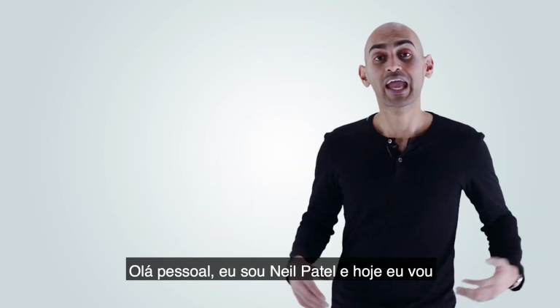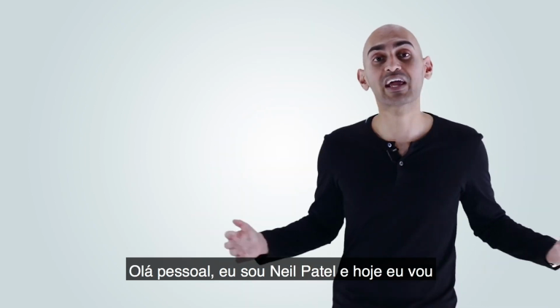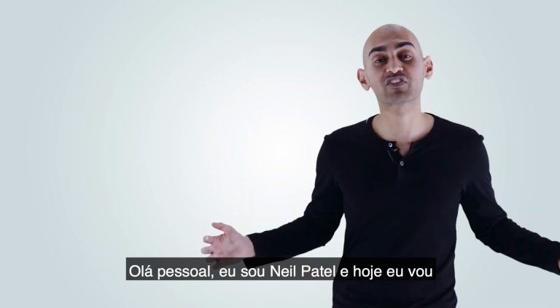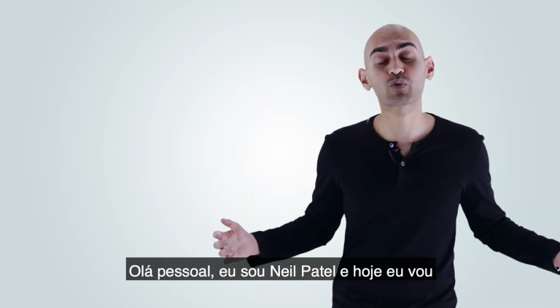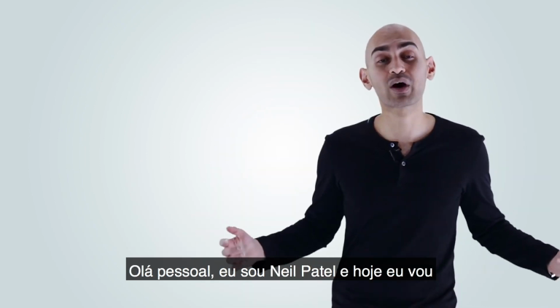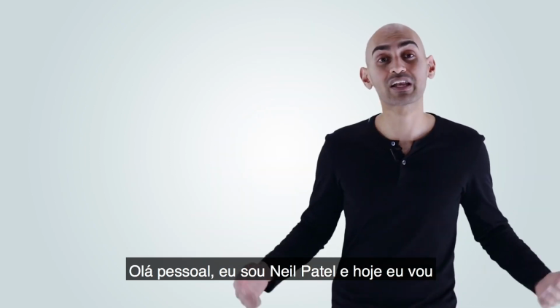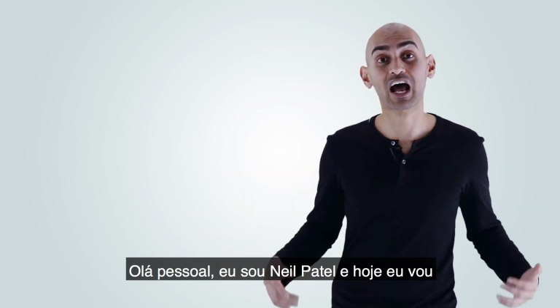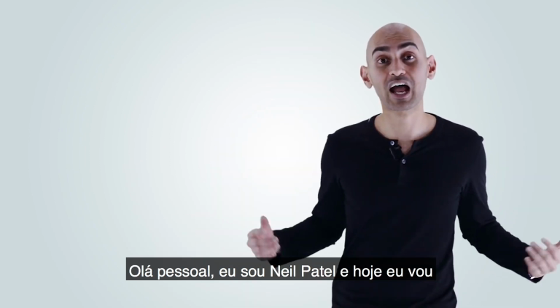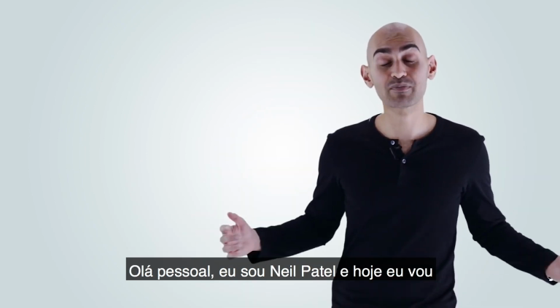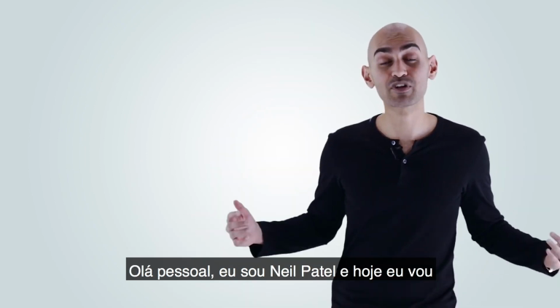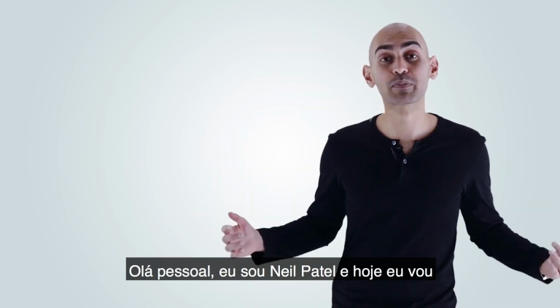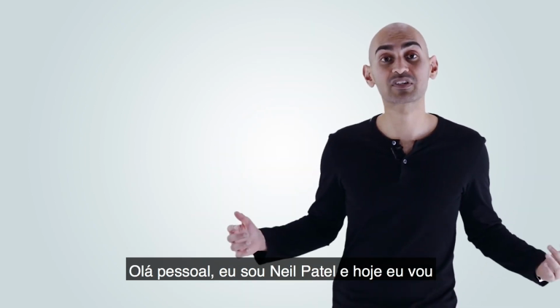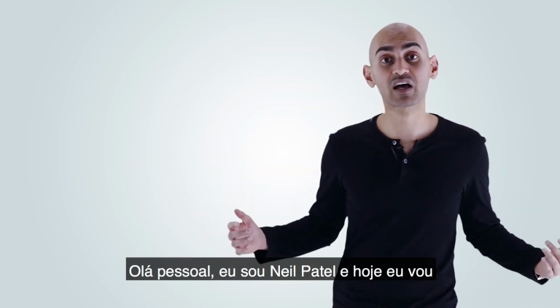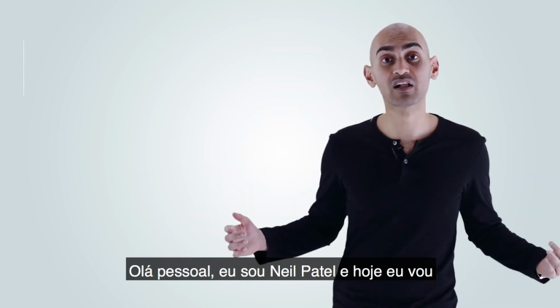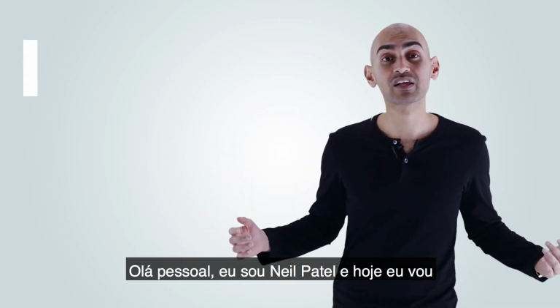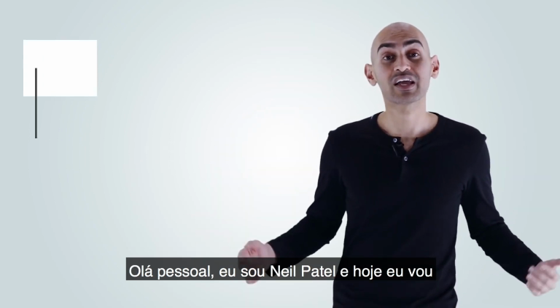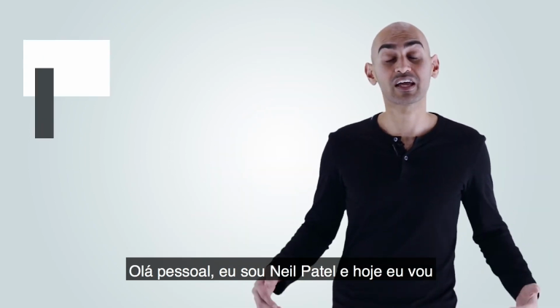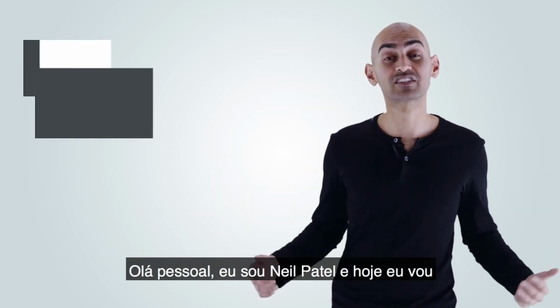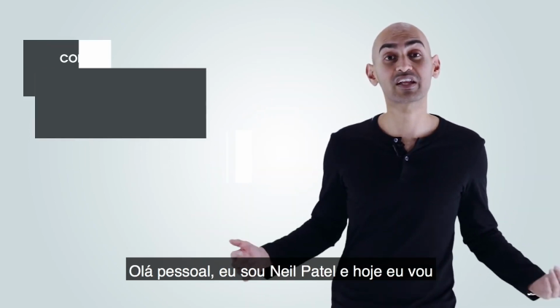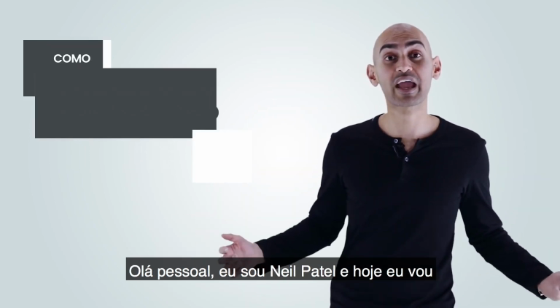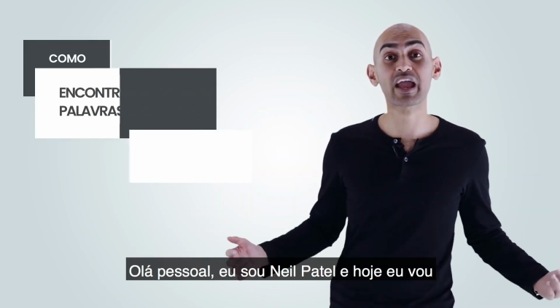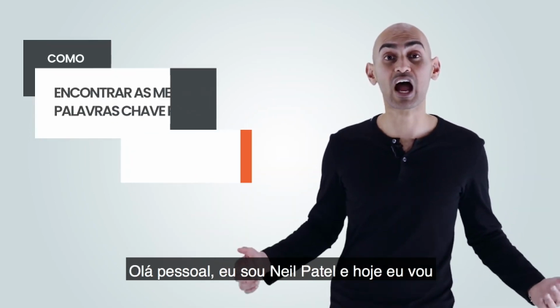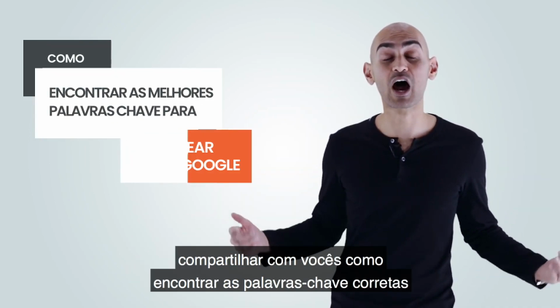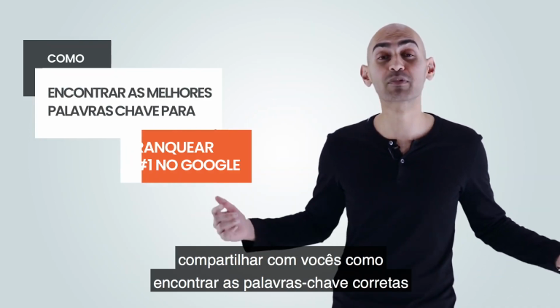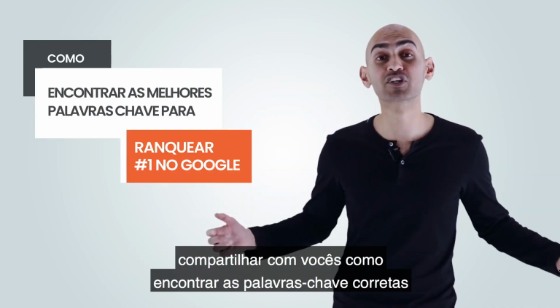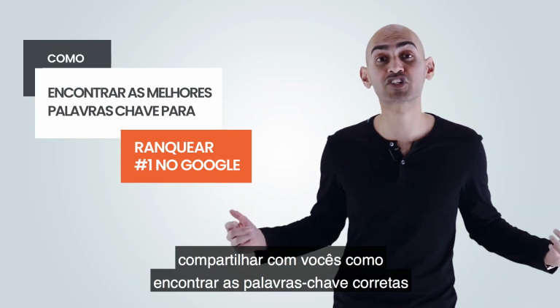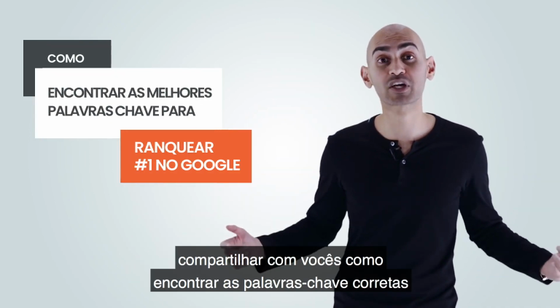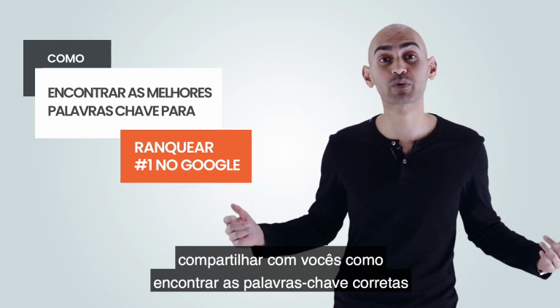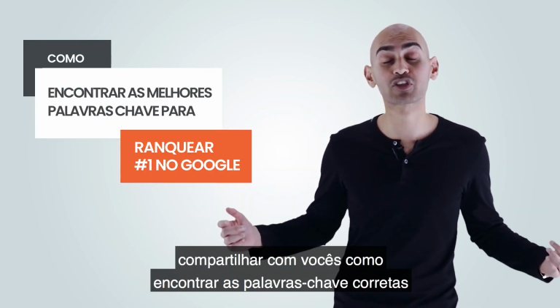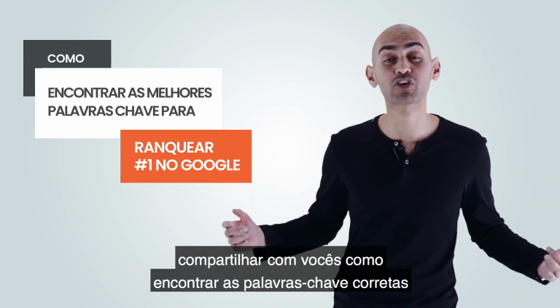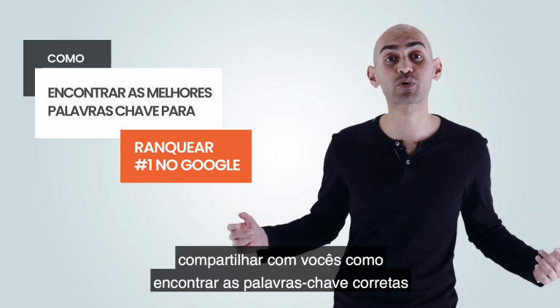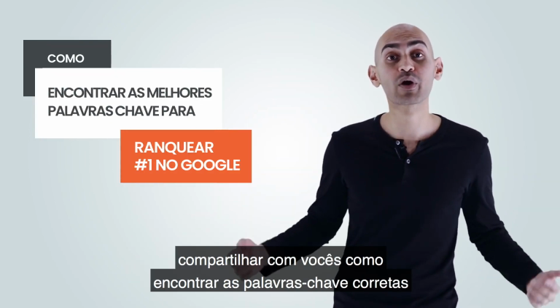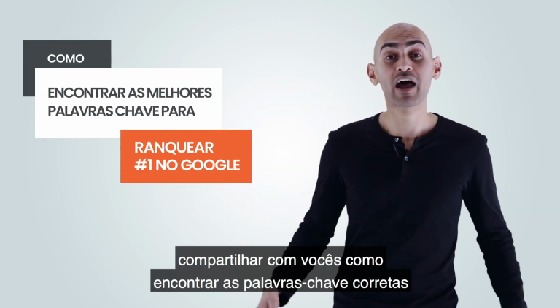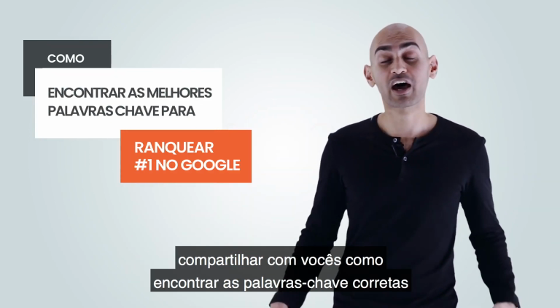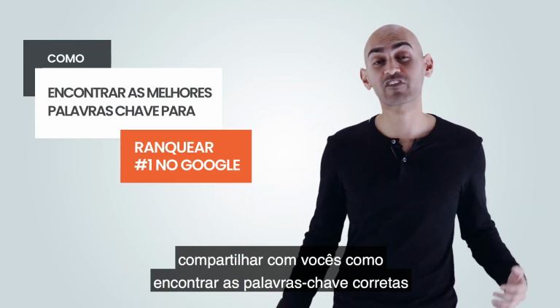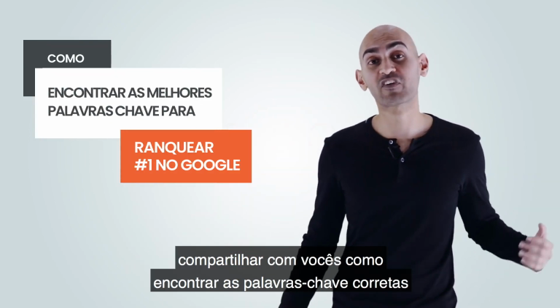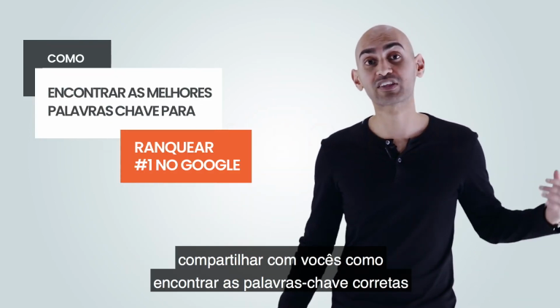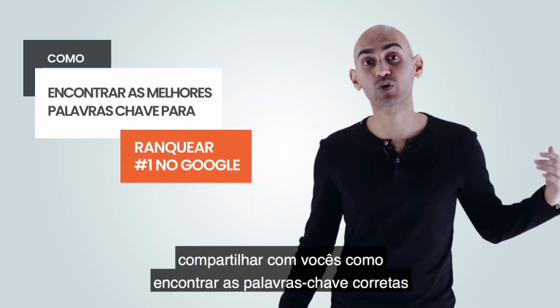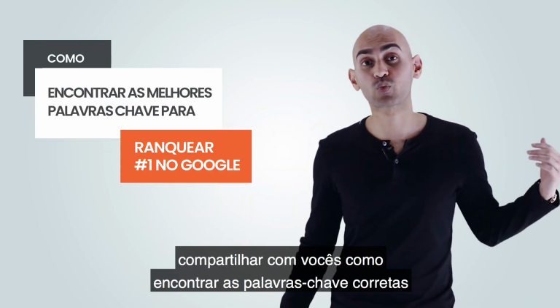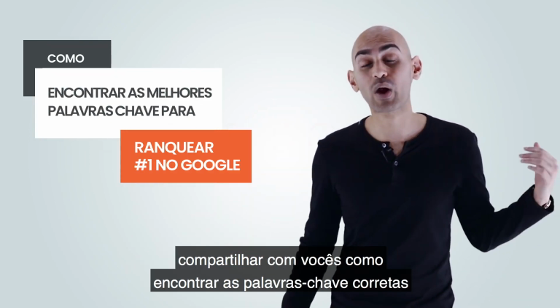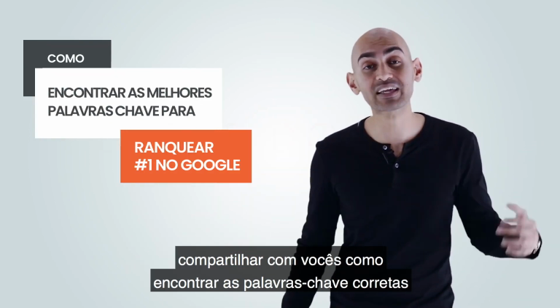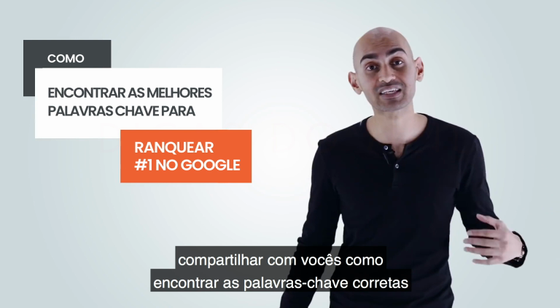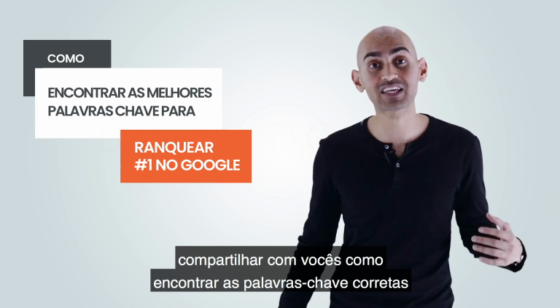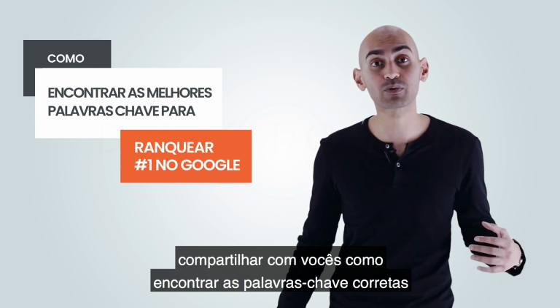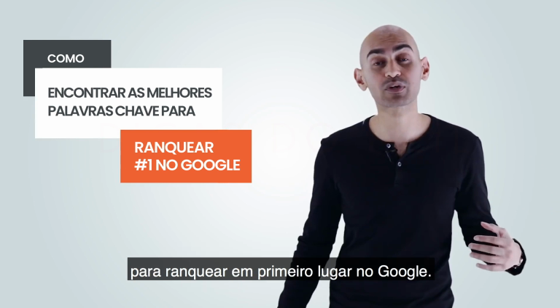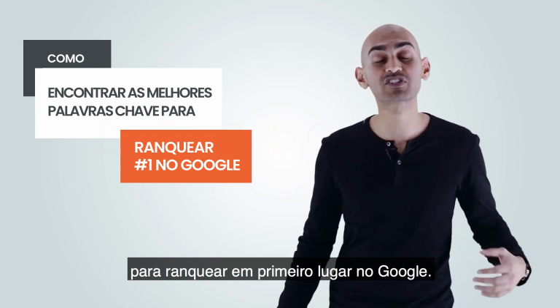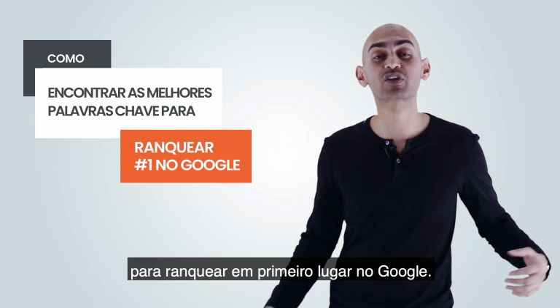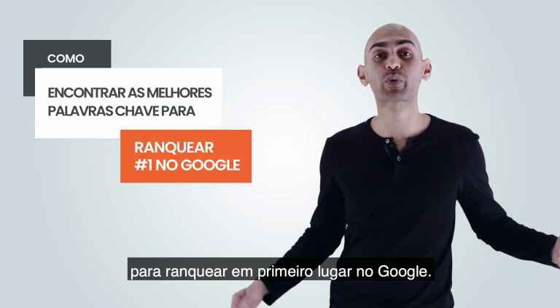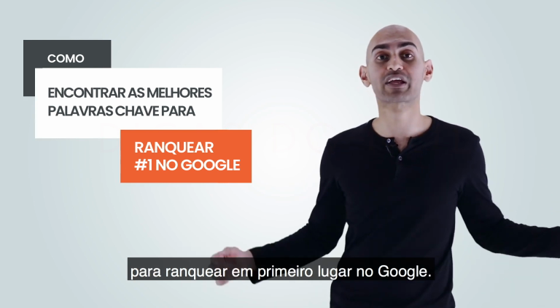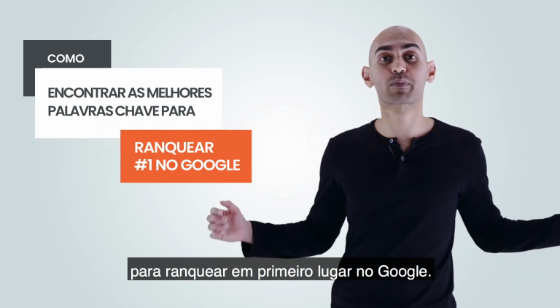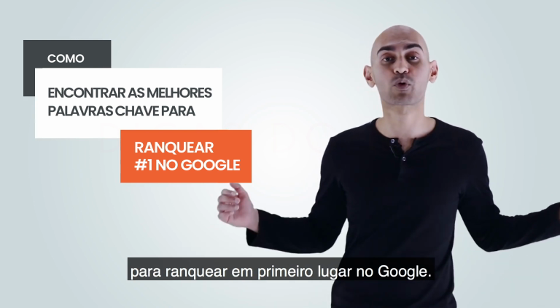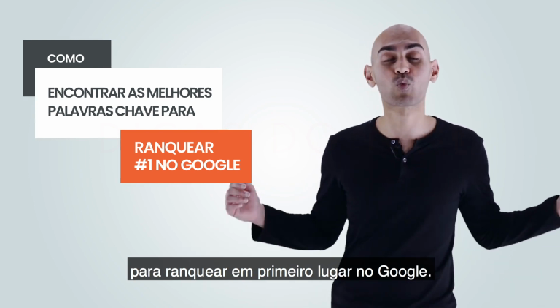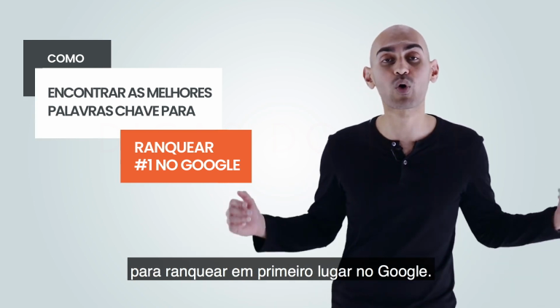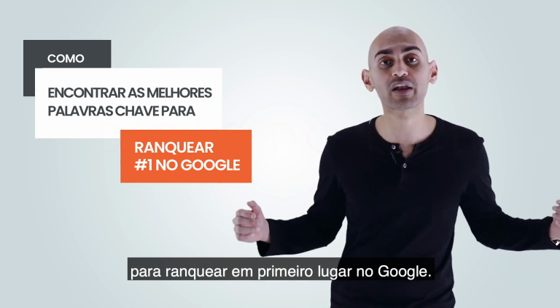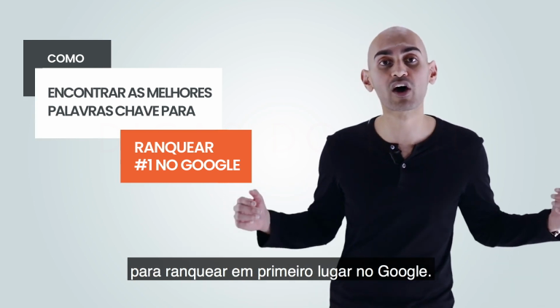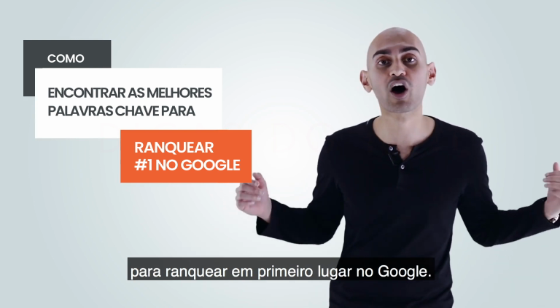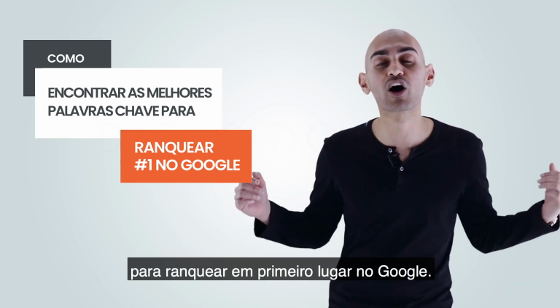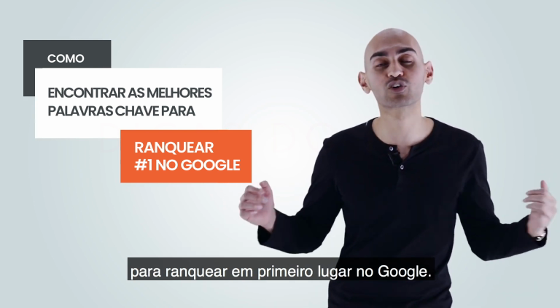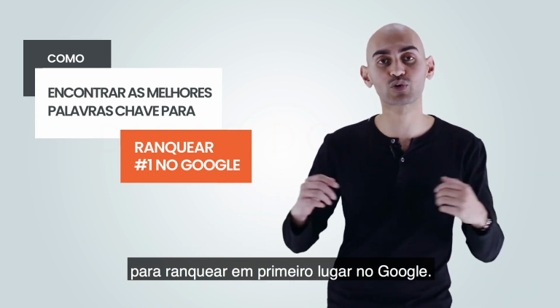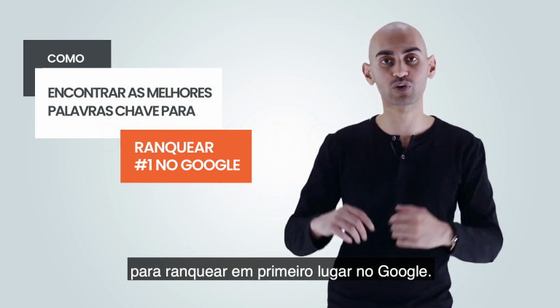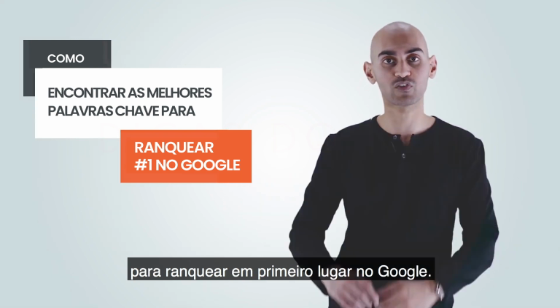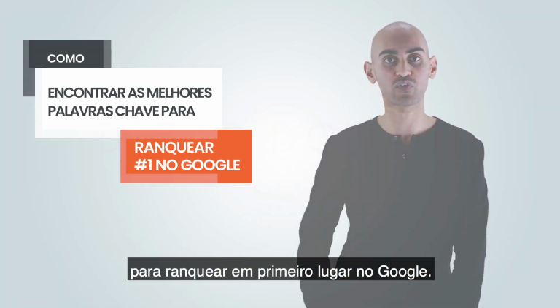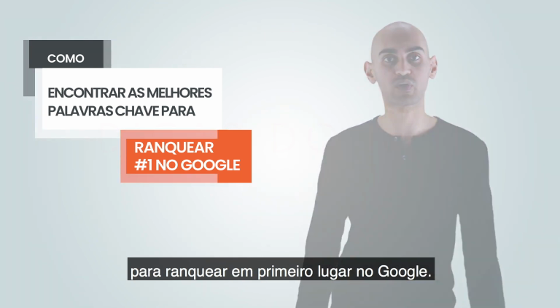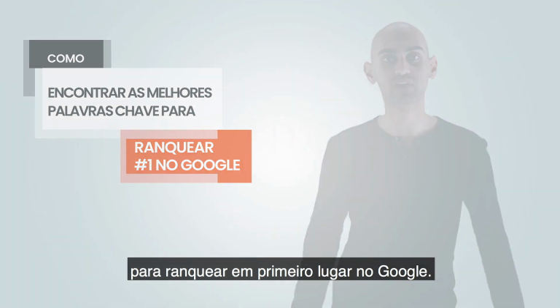Hey everyone, I'm Neil Patel, and today I'm going to share with you how to find the right keywords to rank number one on Google for.